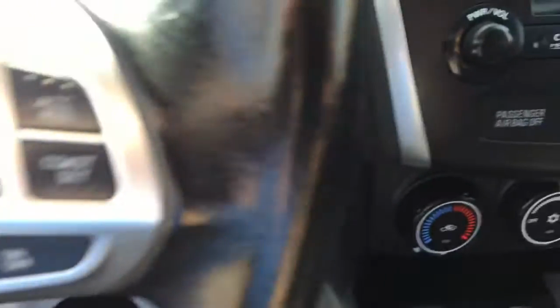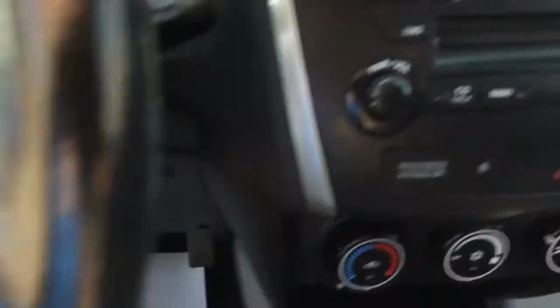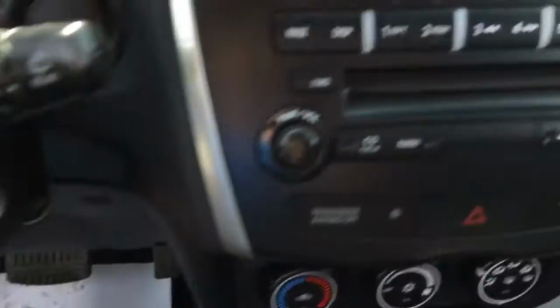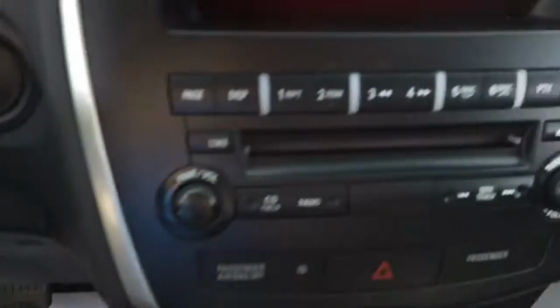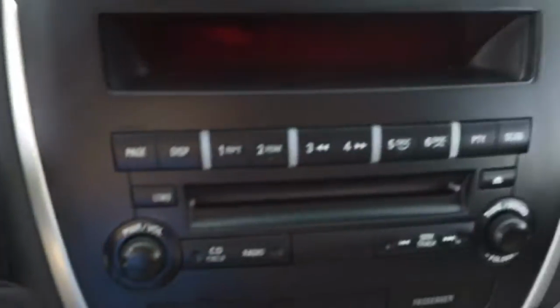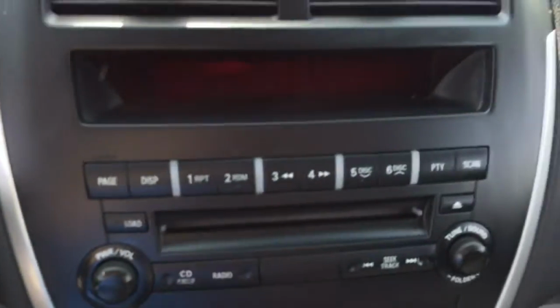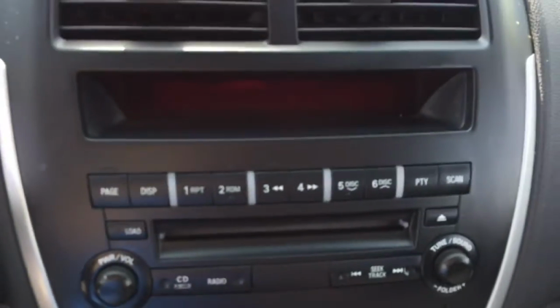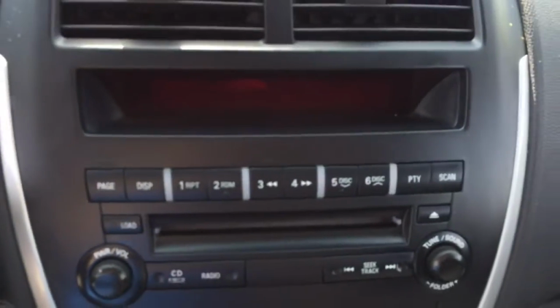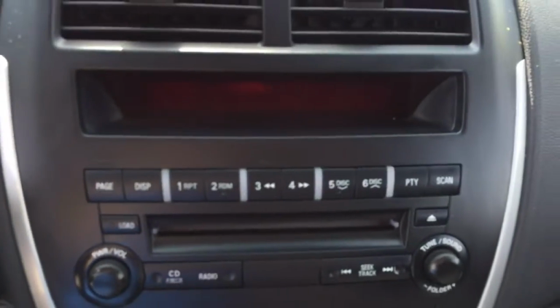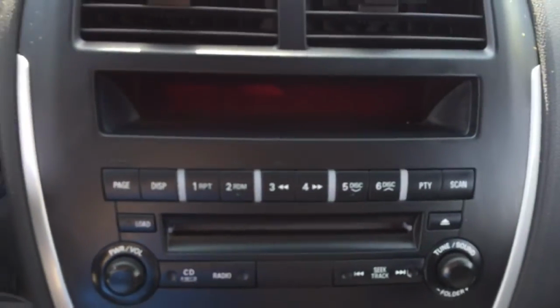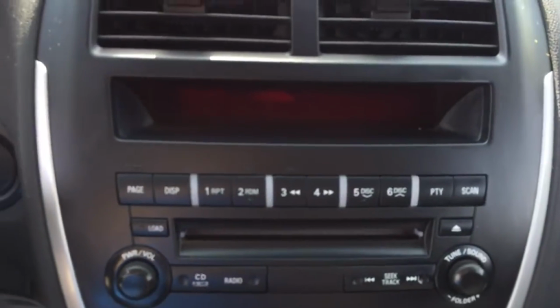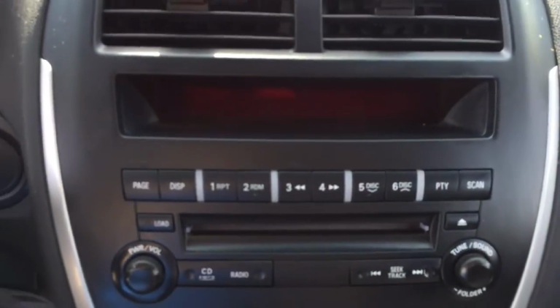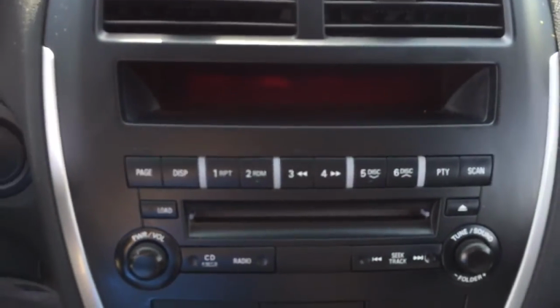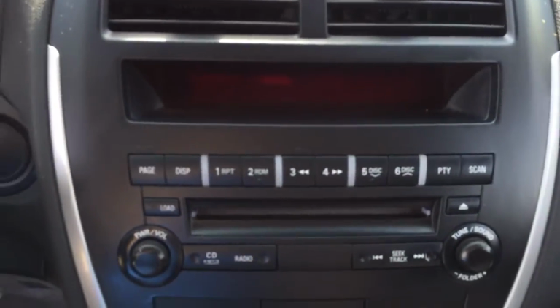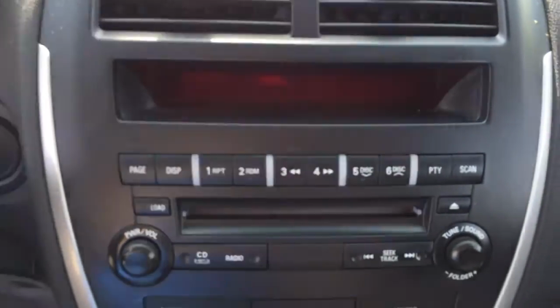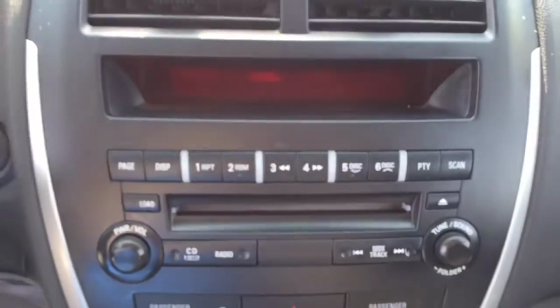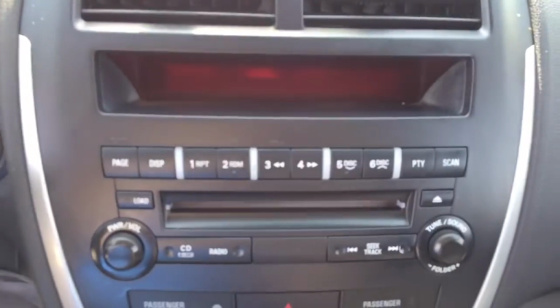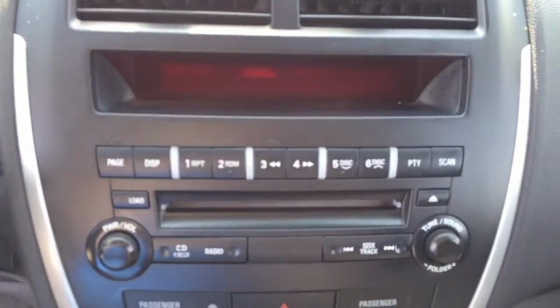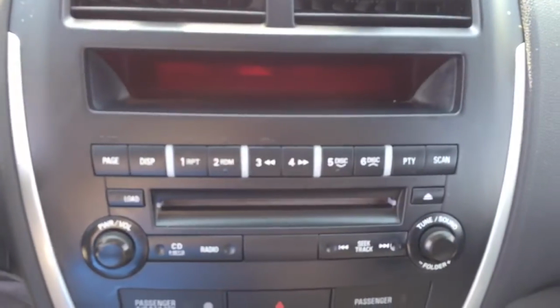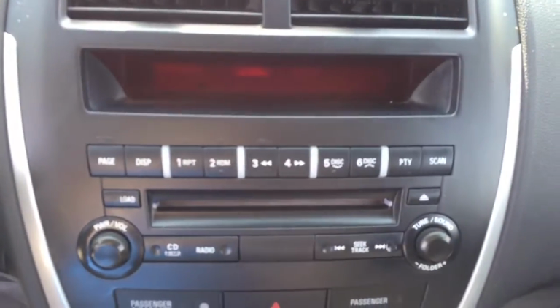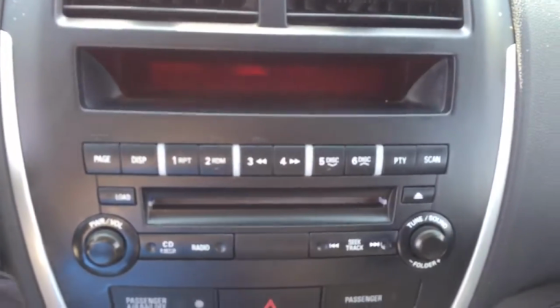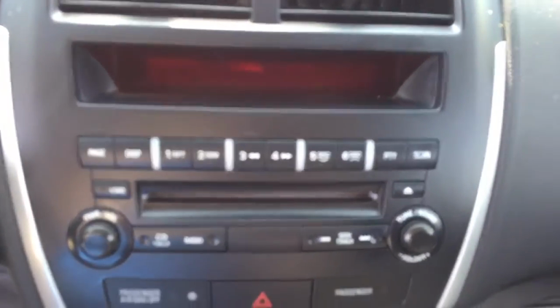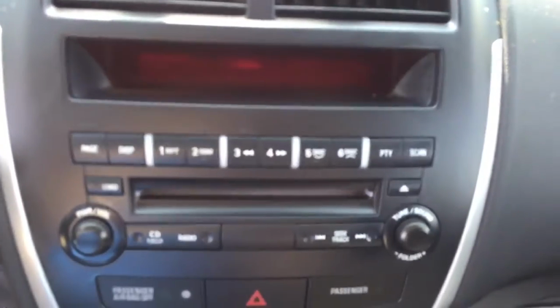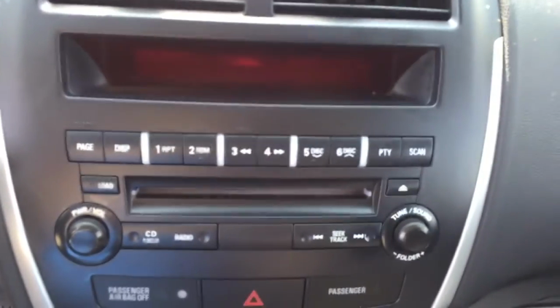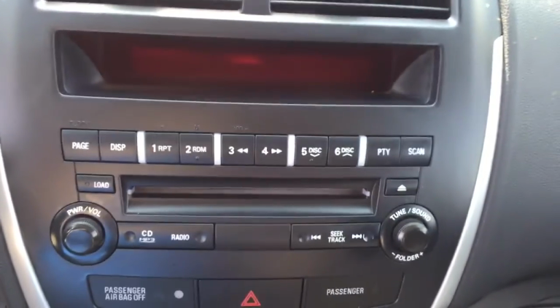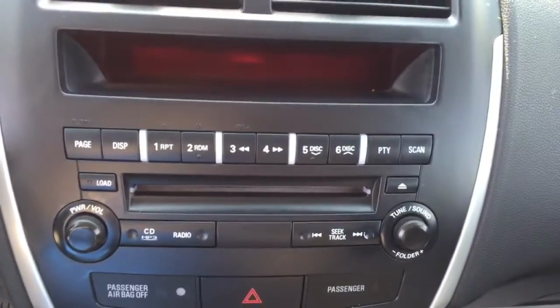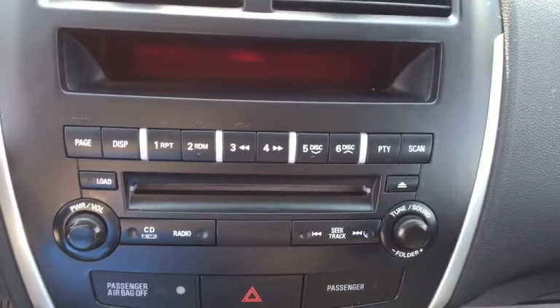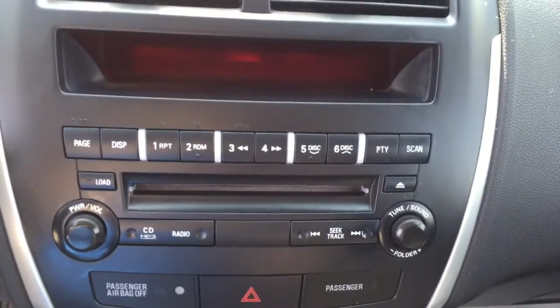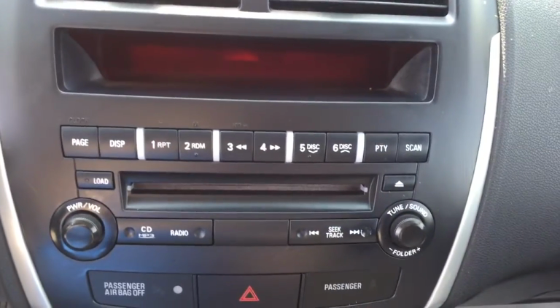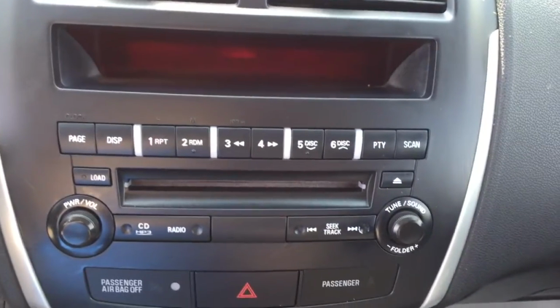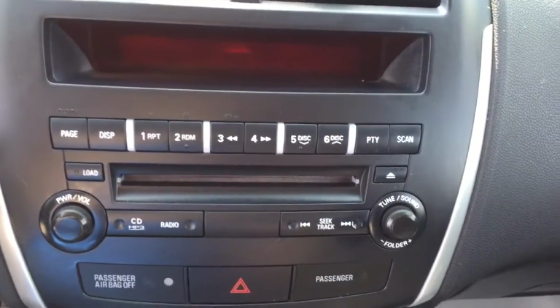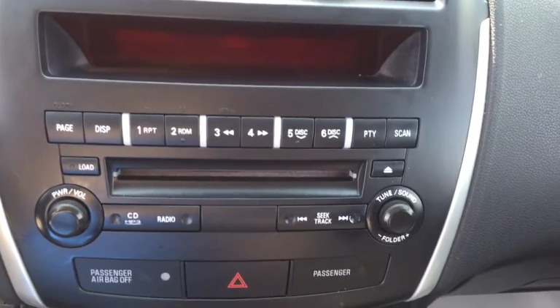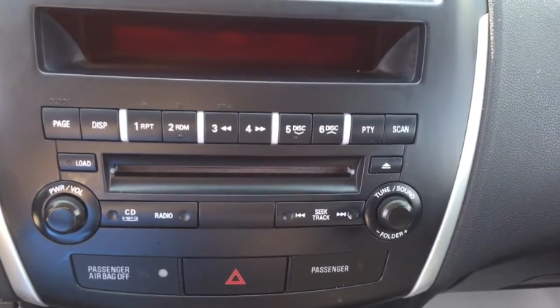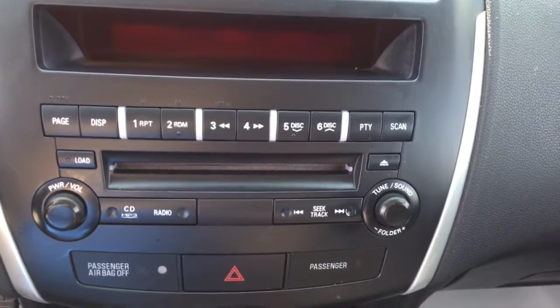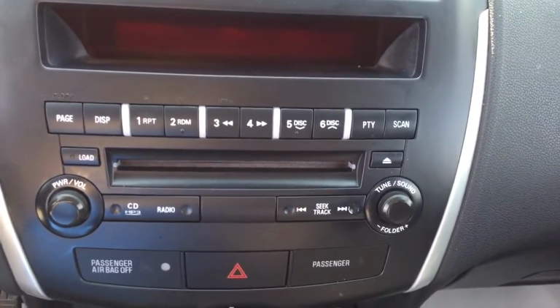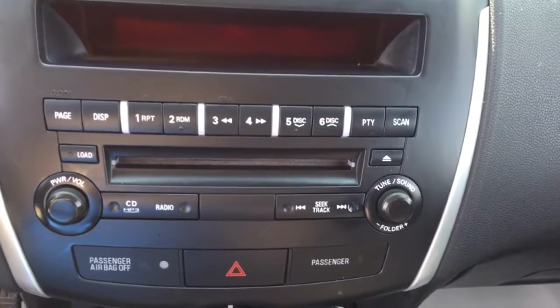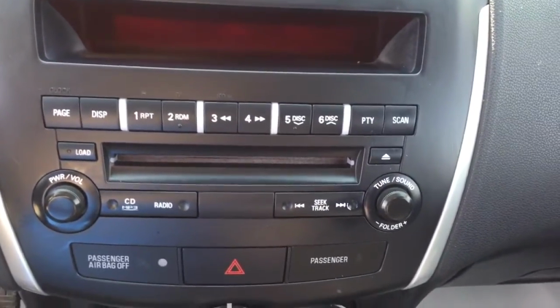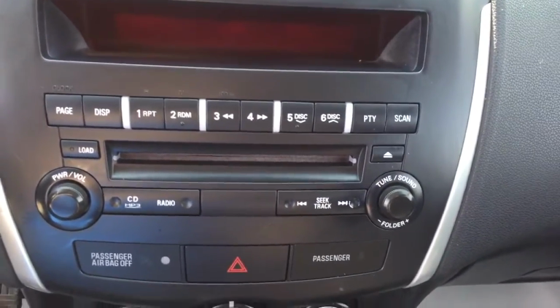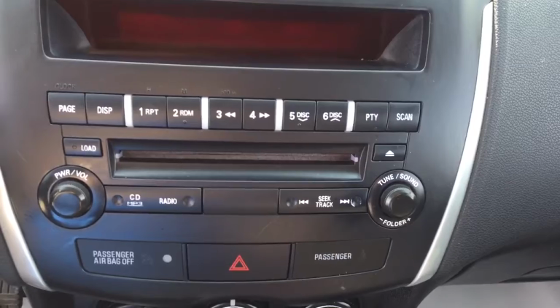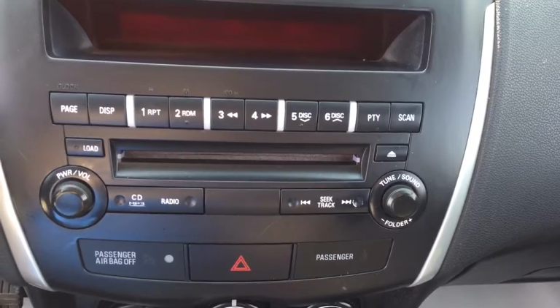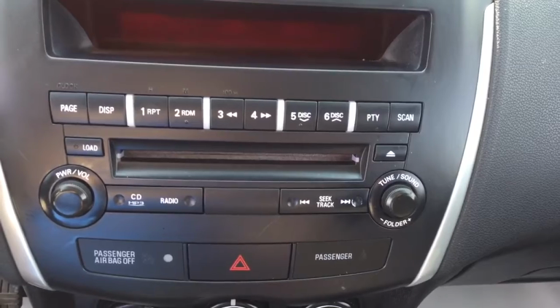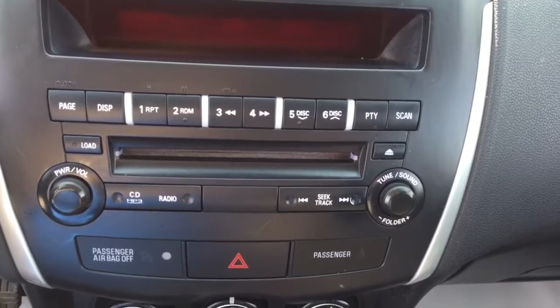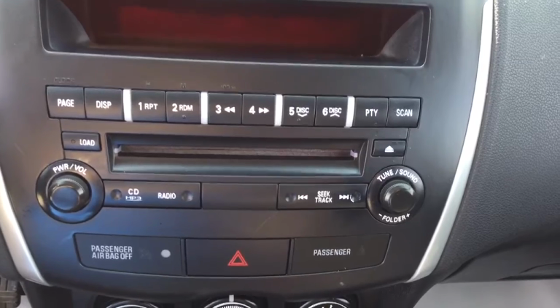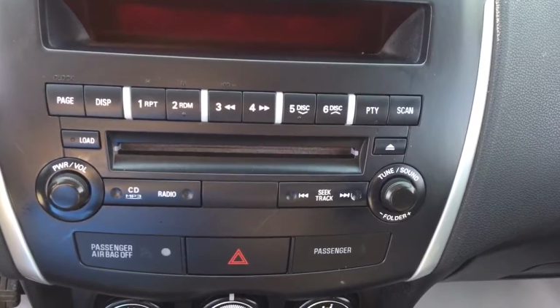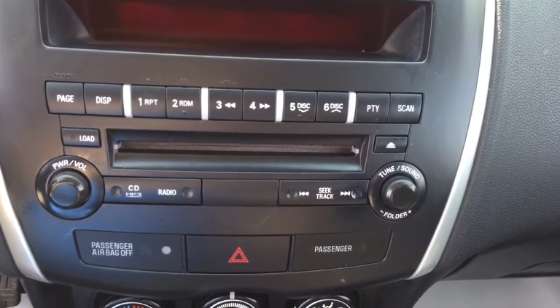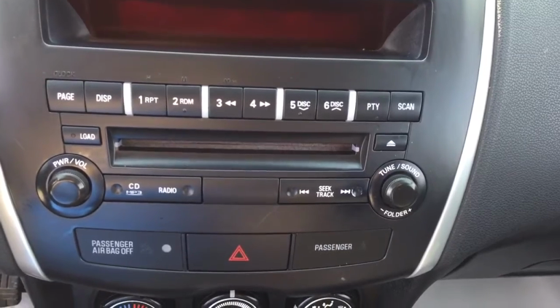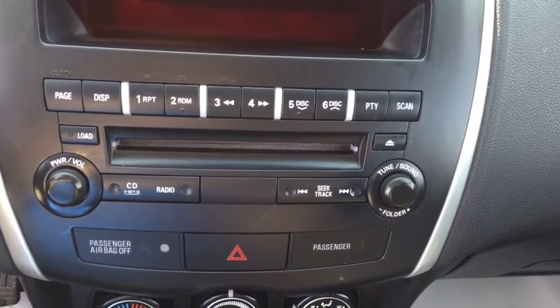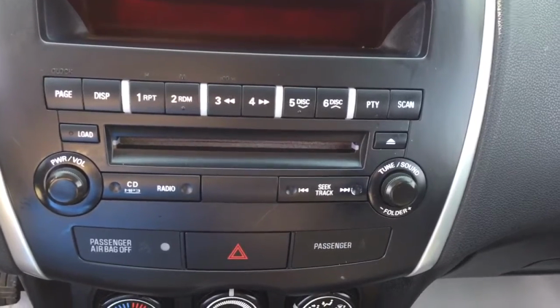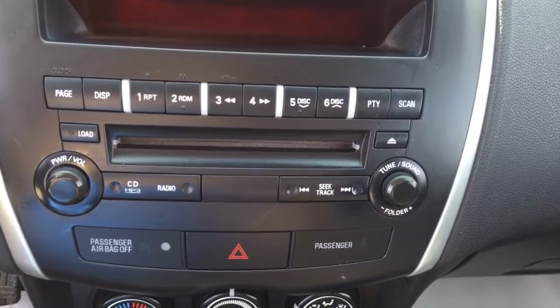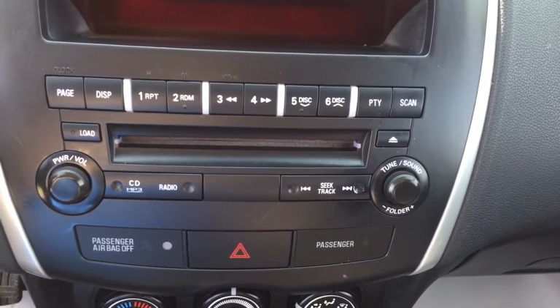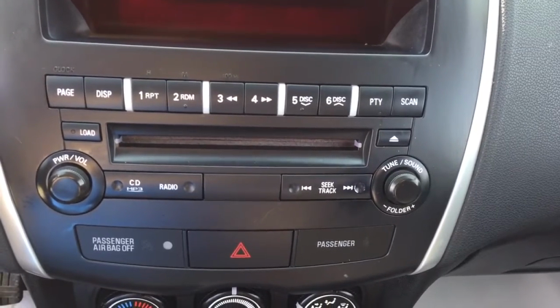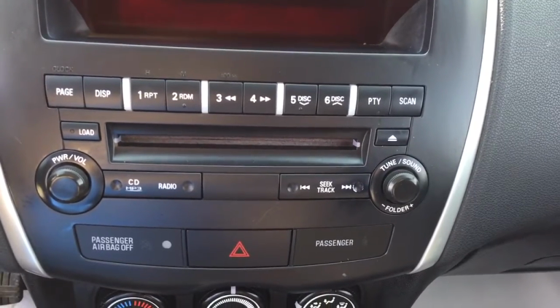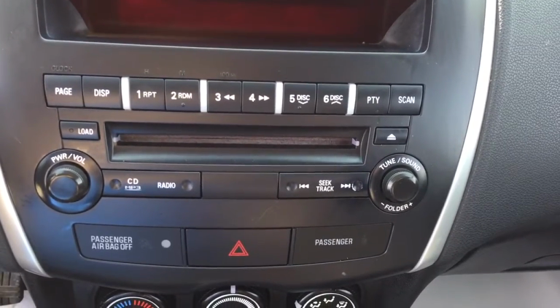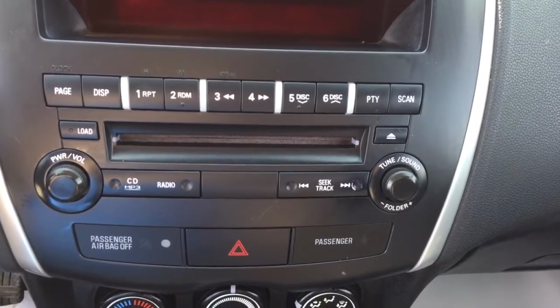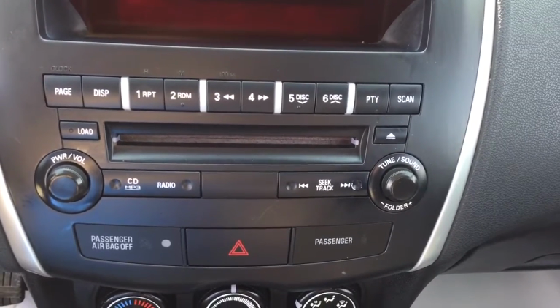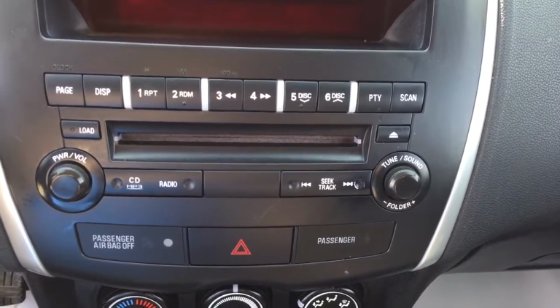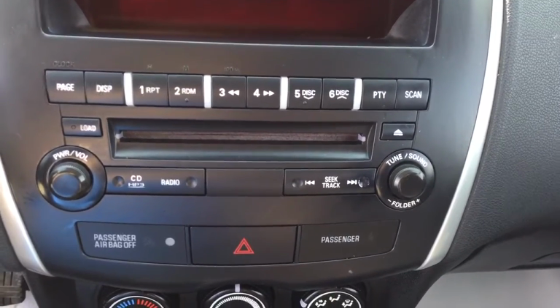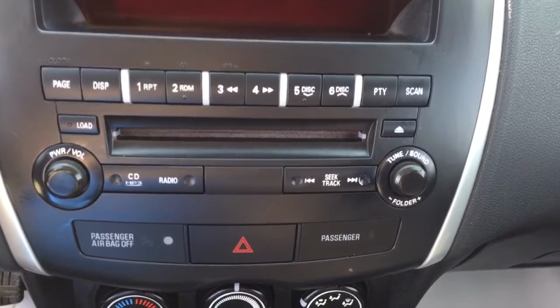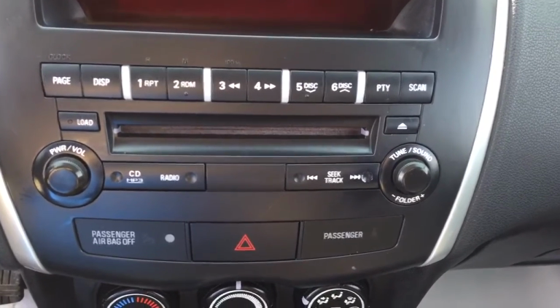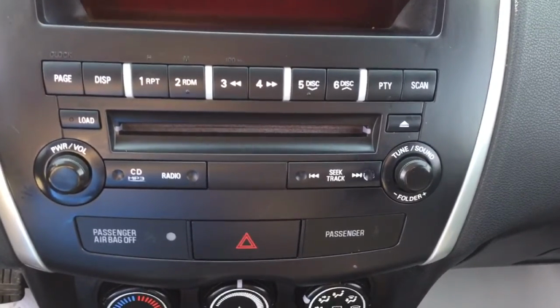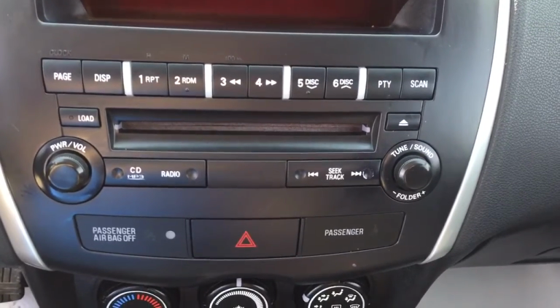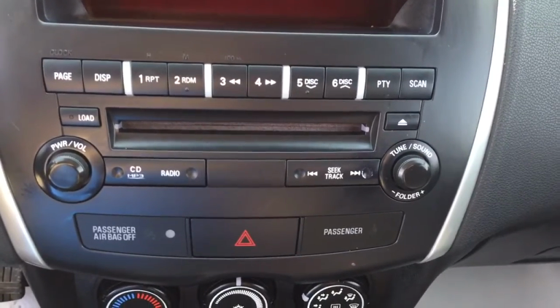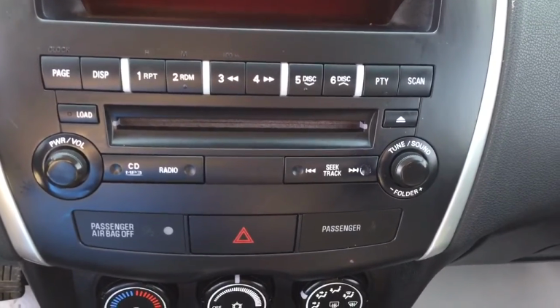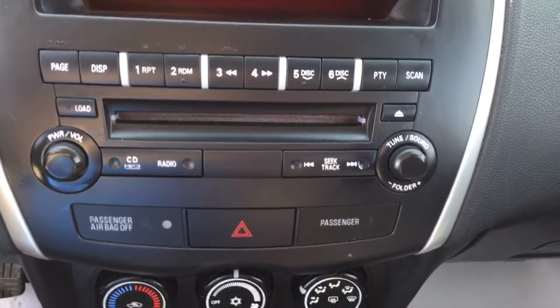We've got an AM-FM radio, CD player, auxiliary input, and USB port in the center console.